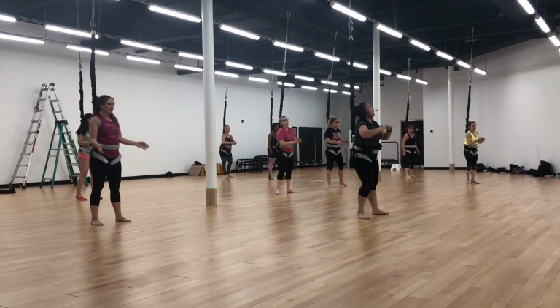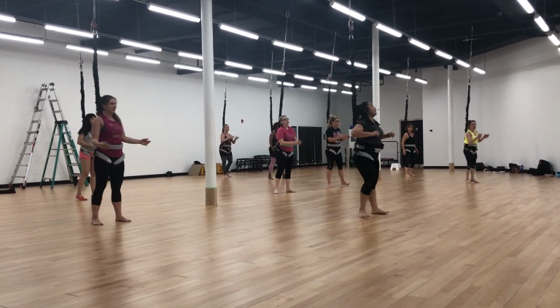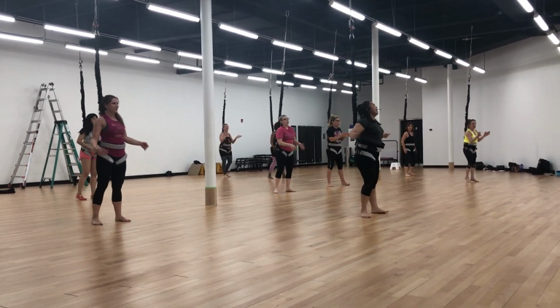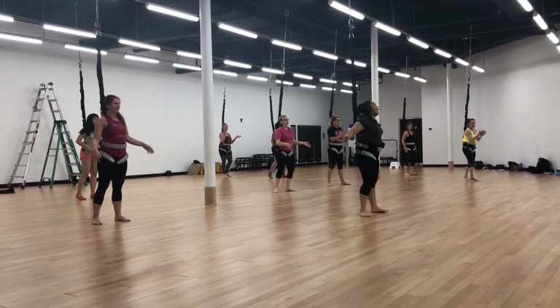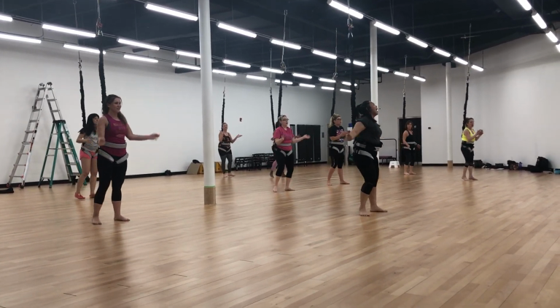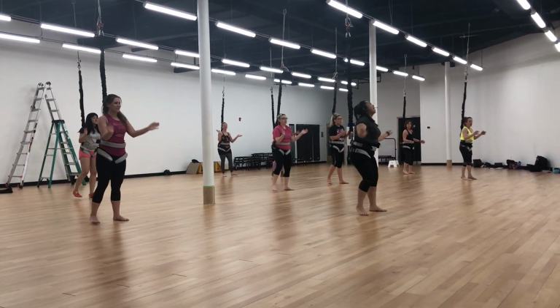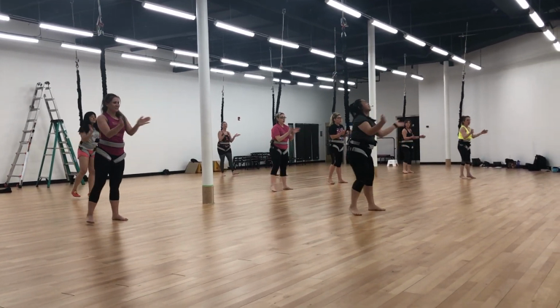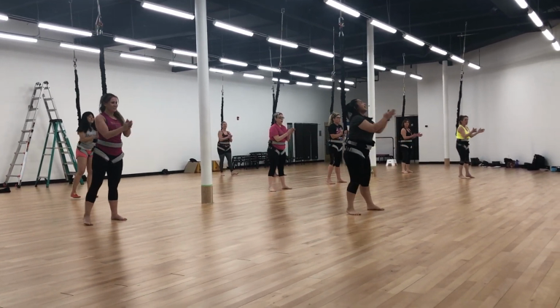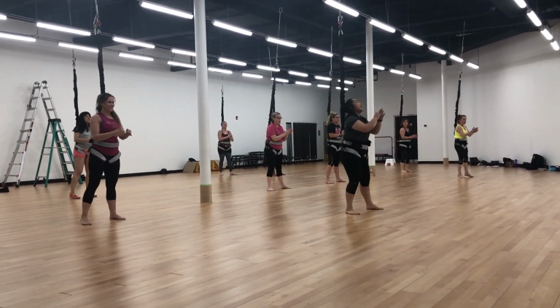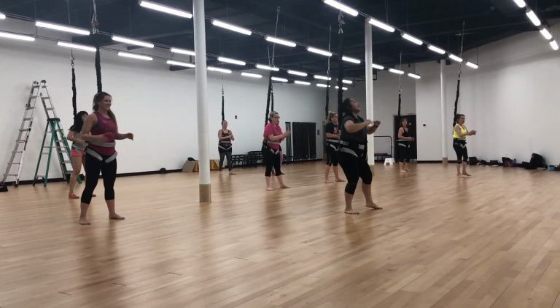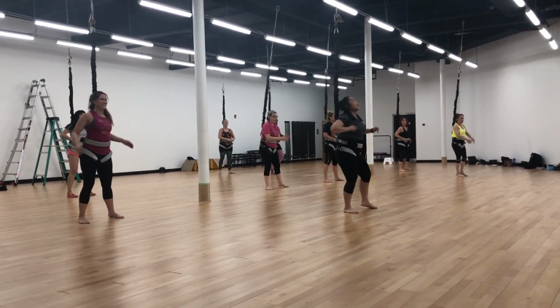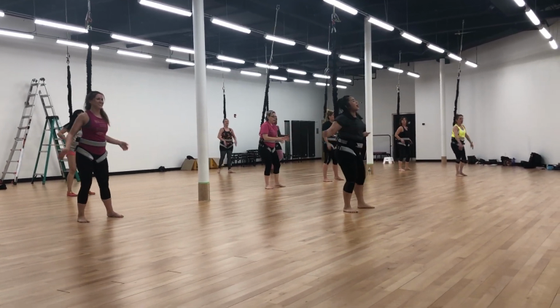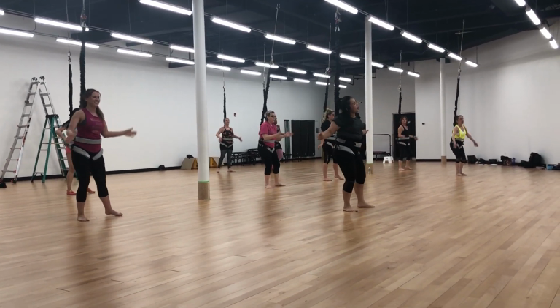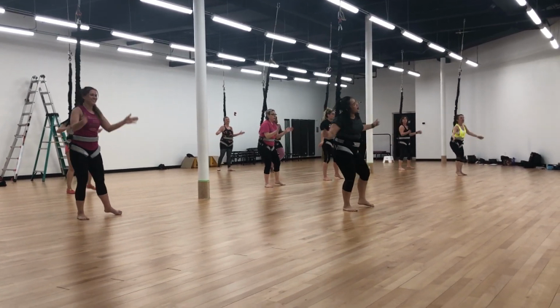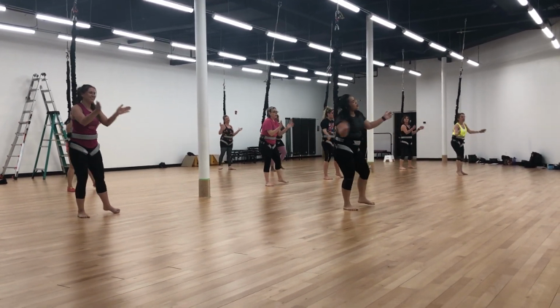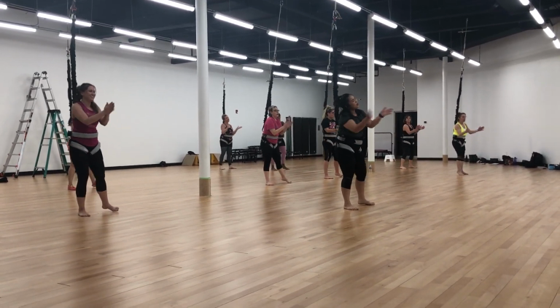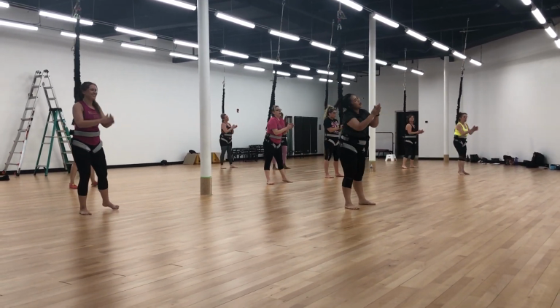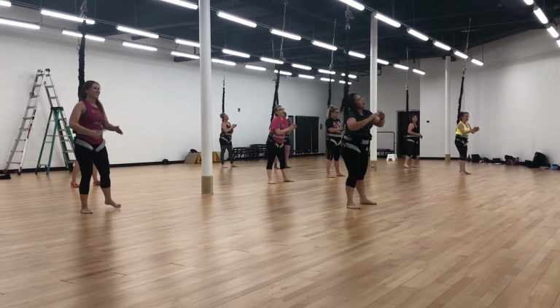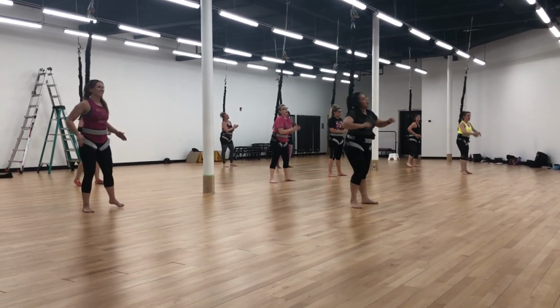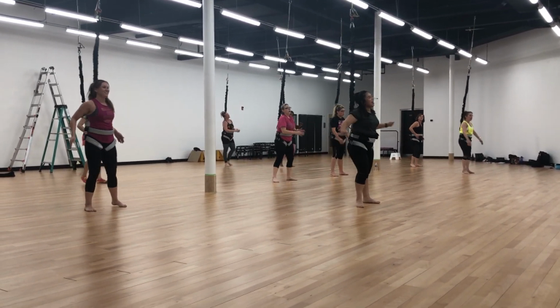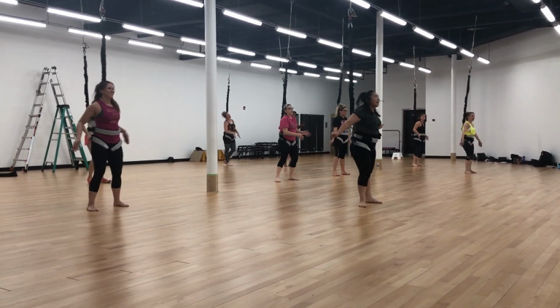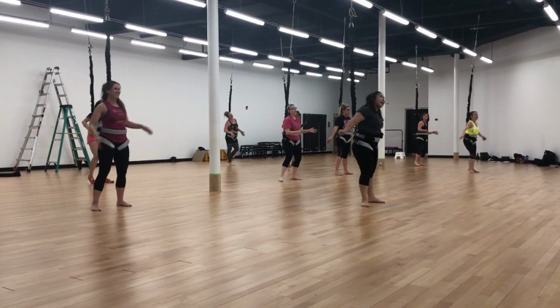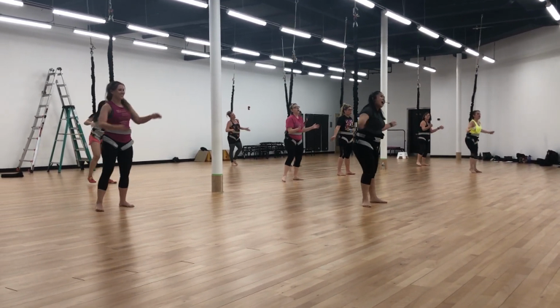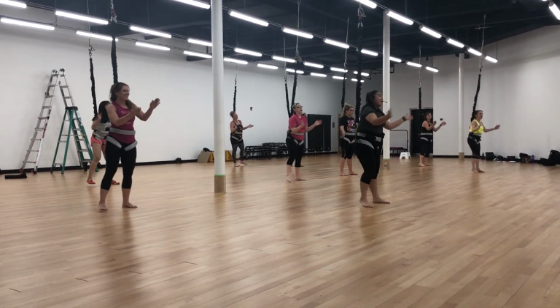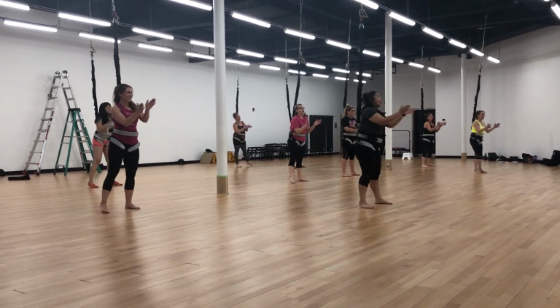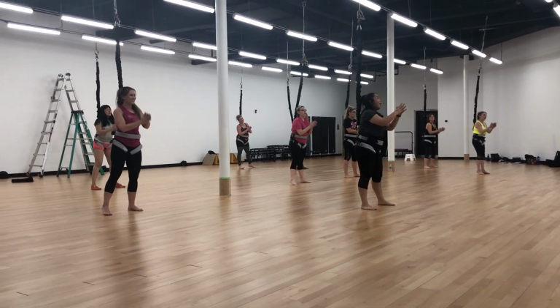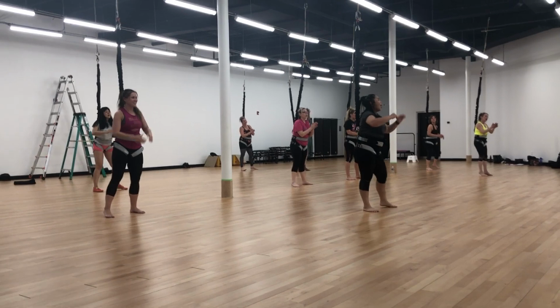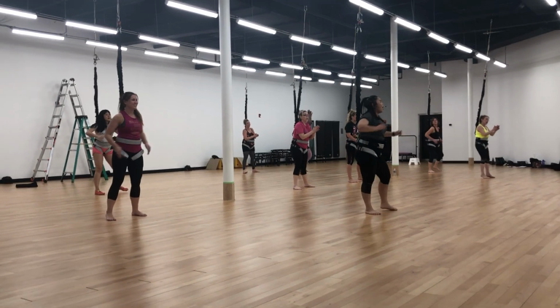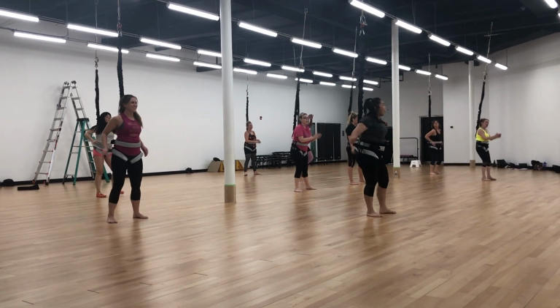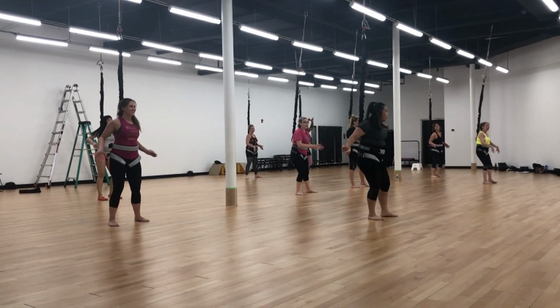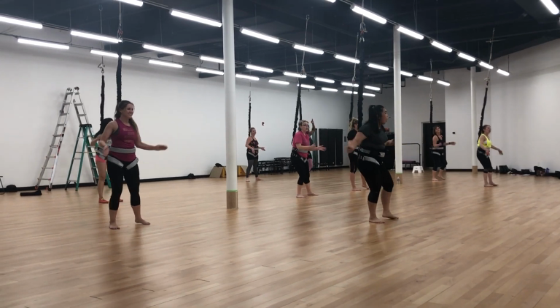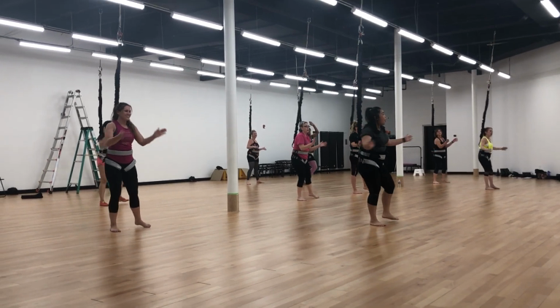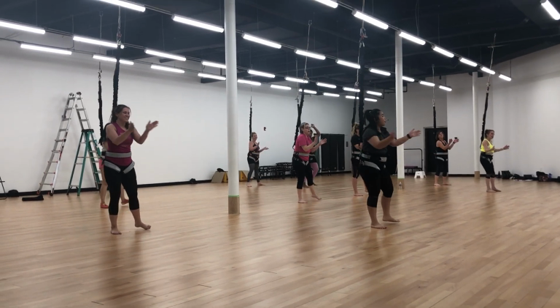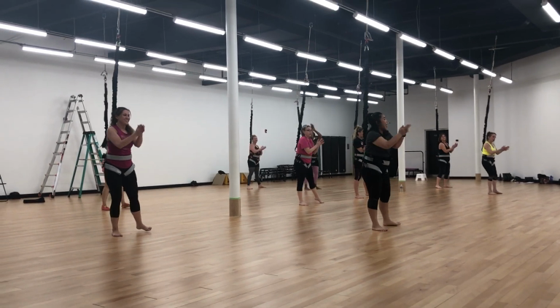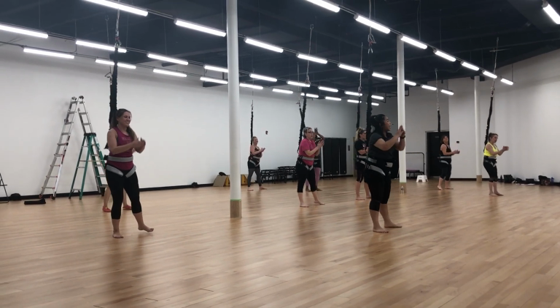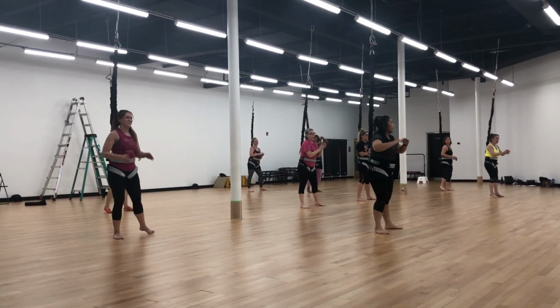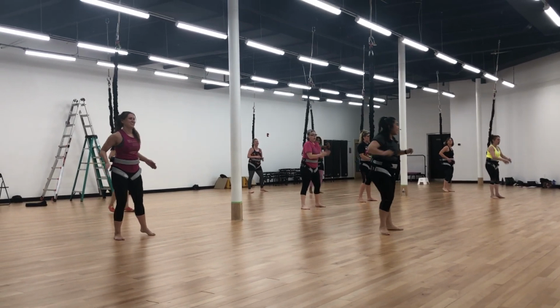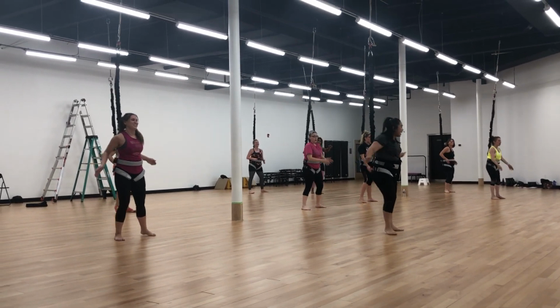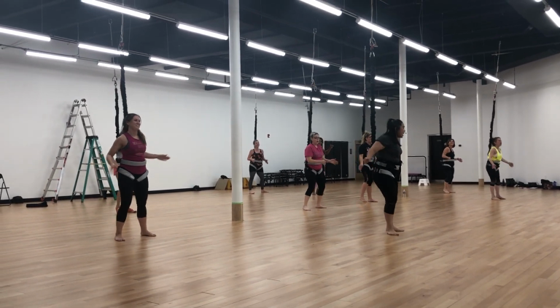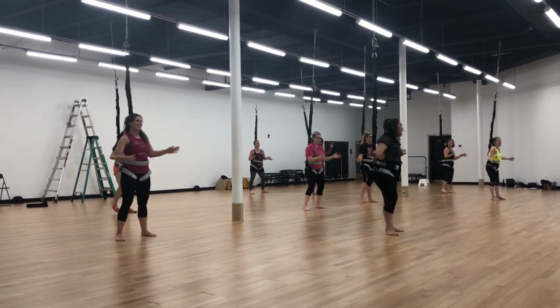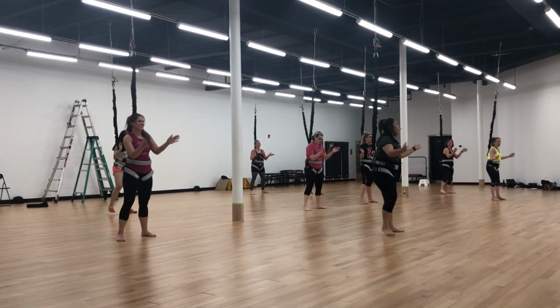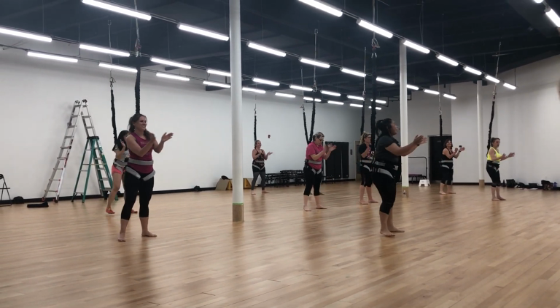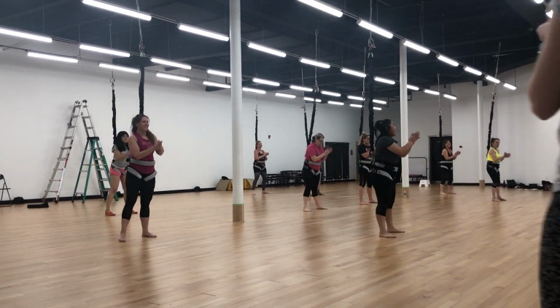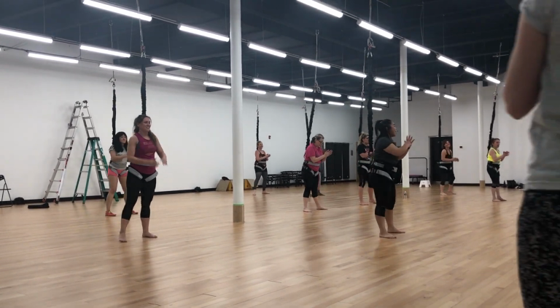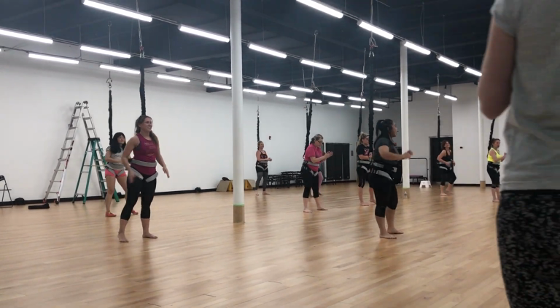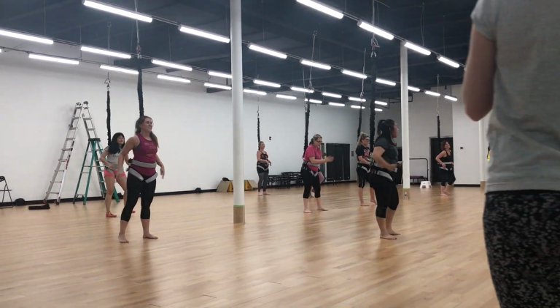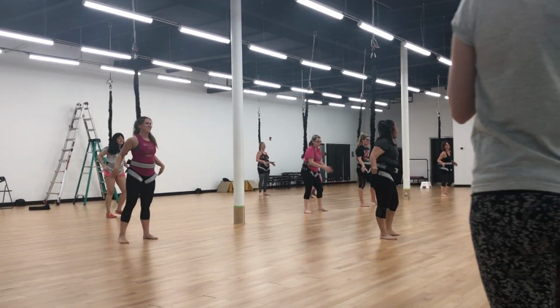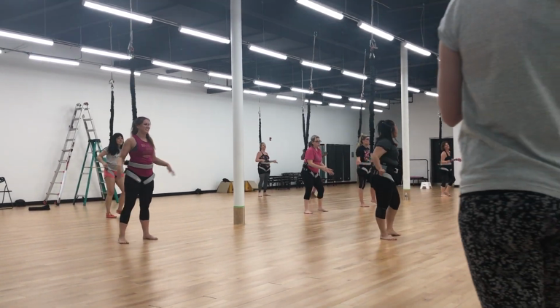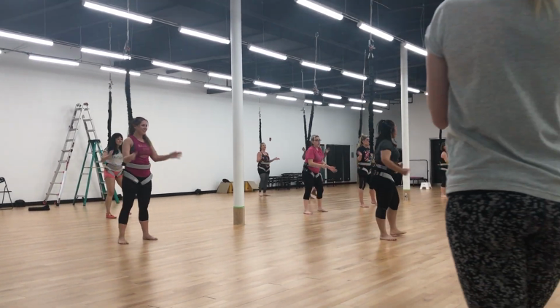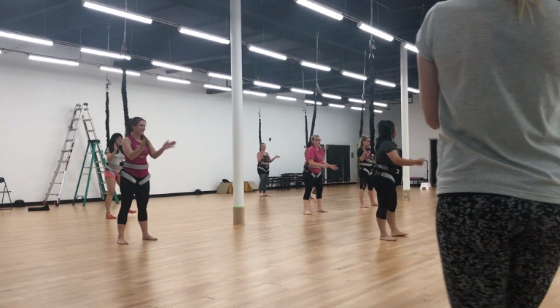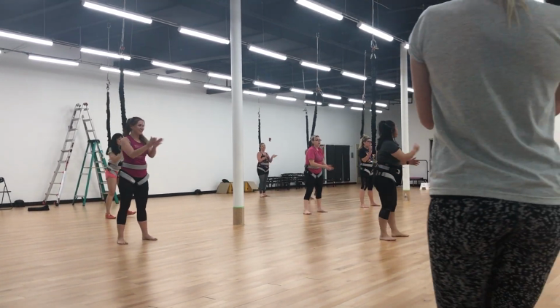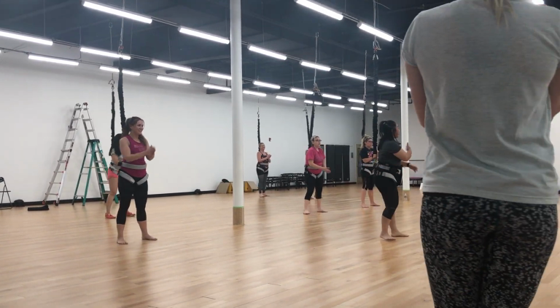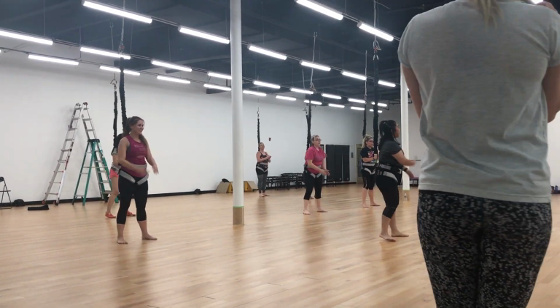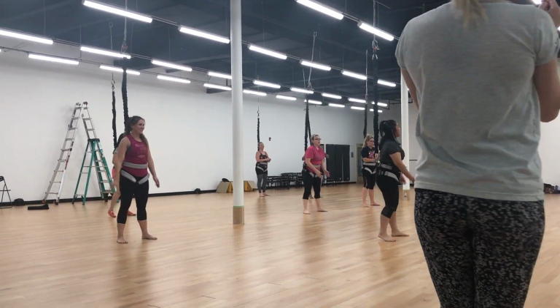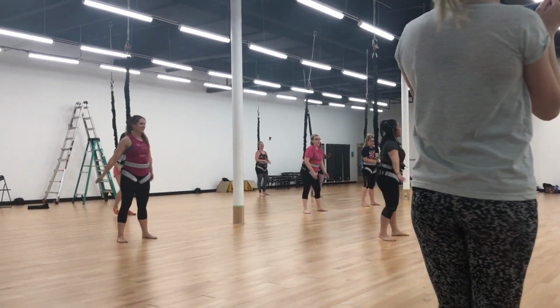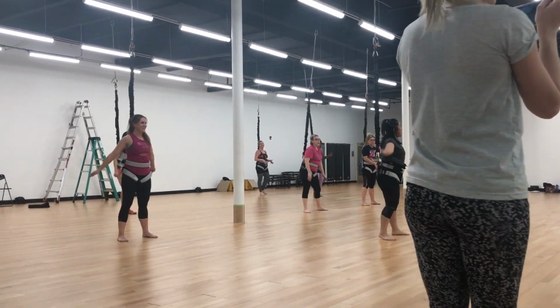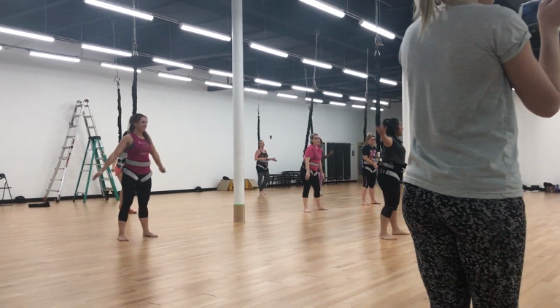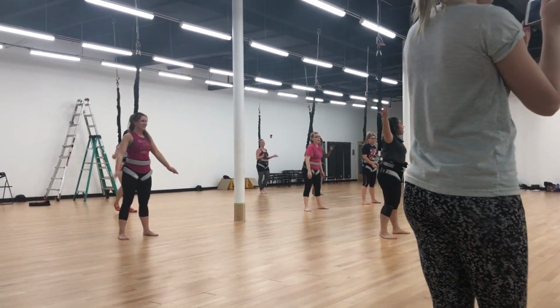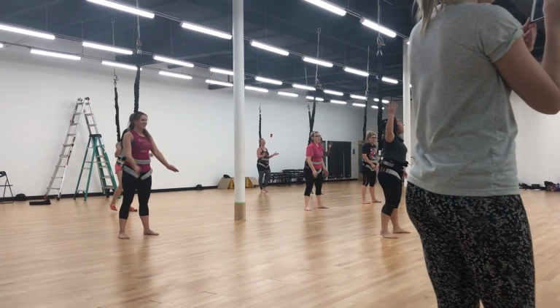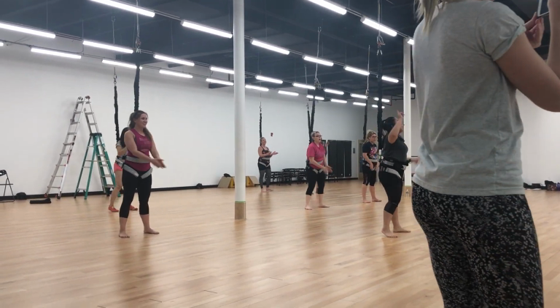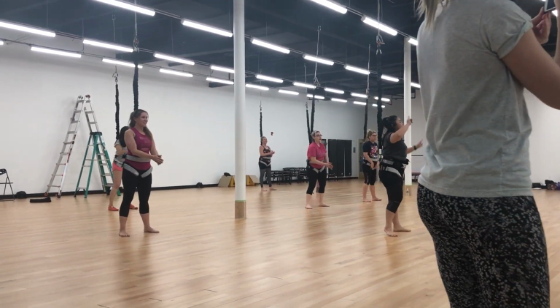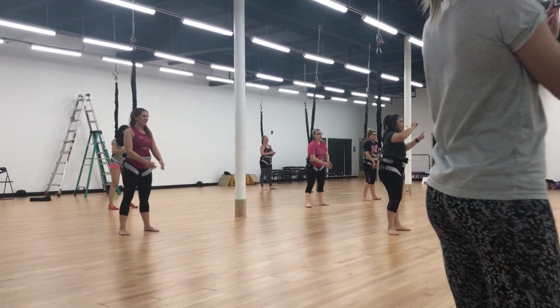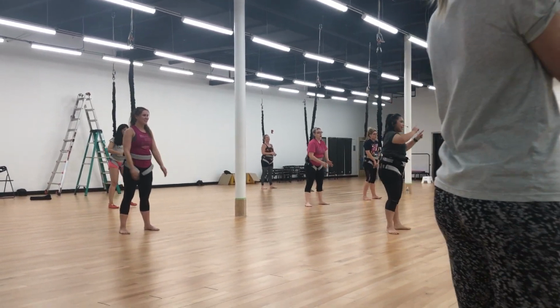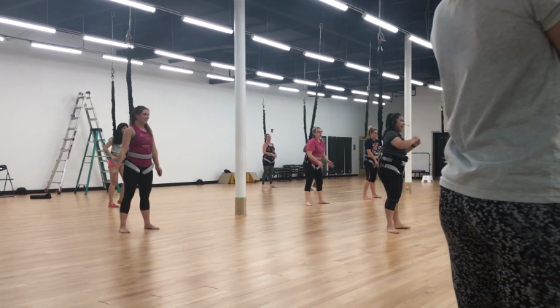One, two, three, four. Ready? Ready? Good focus here. Again.